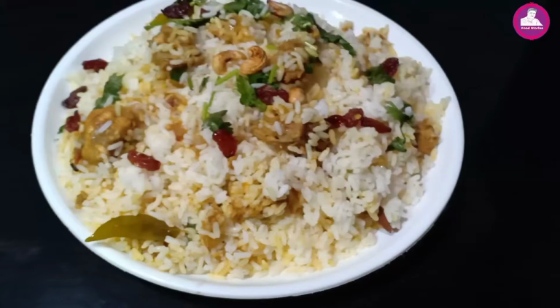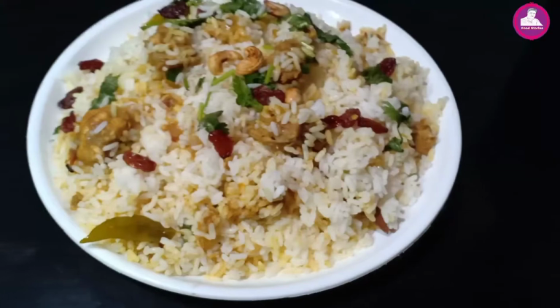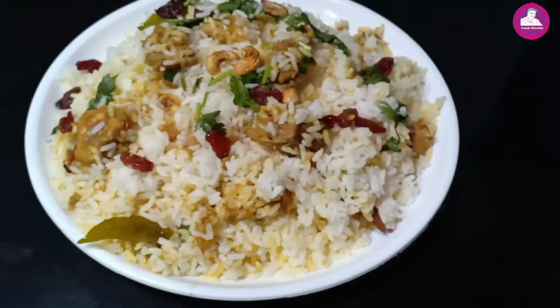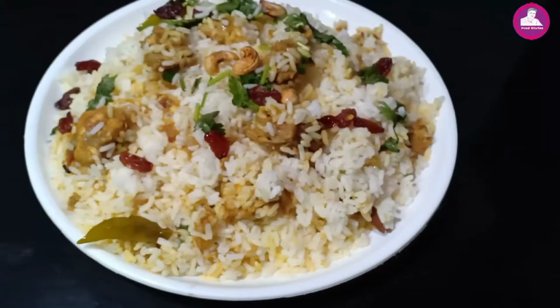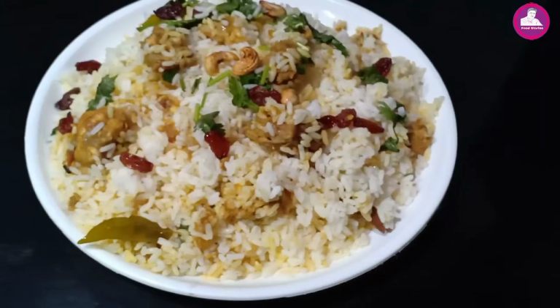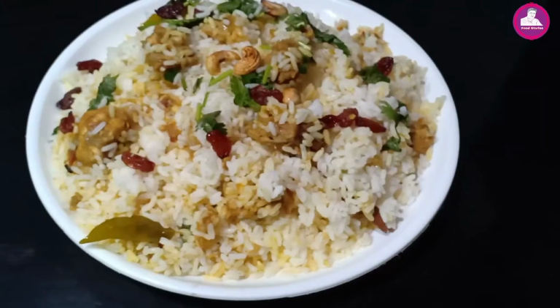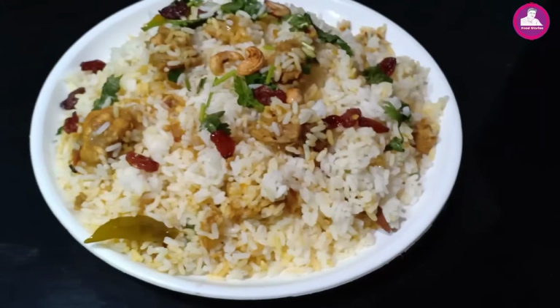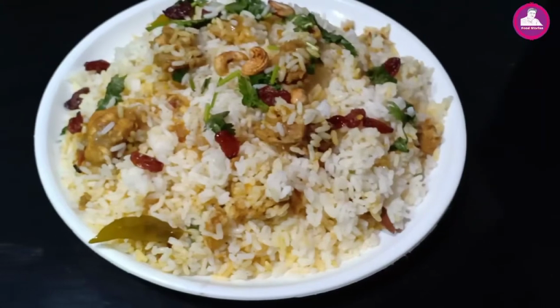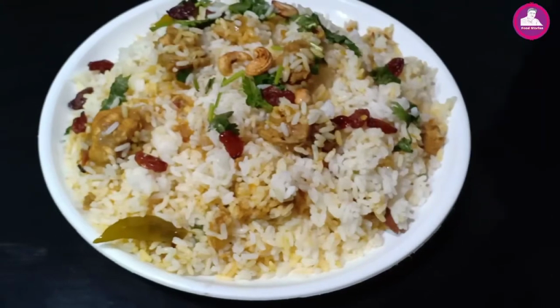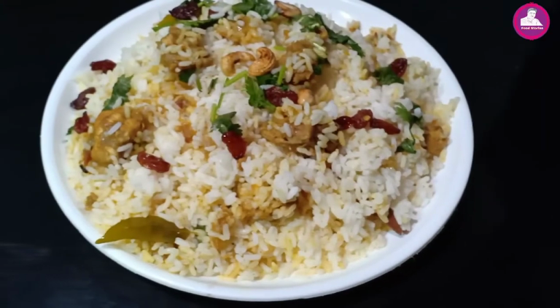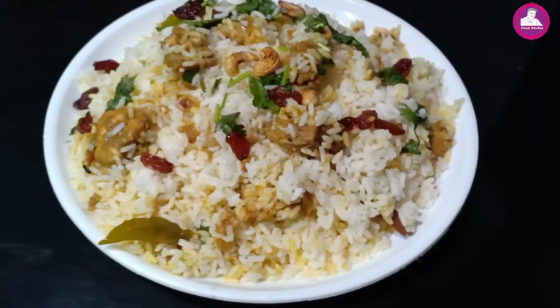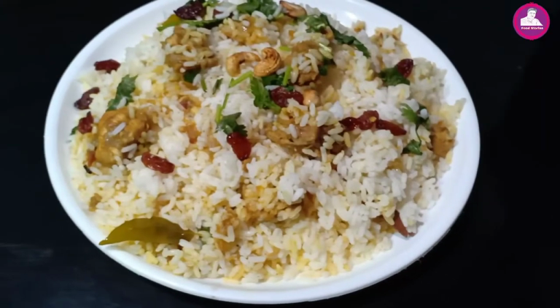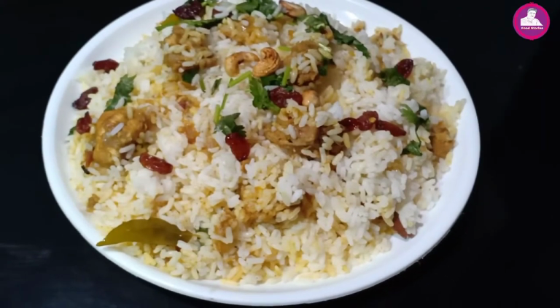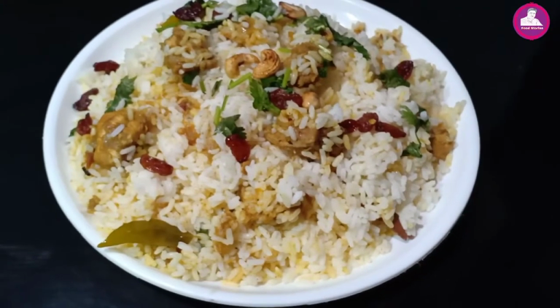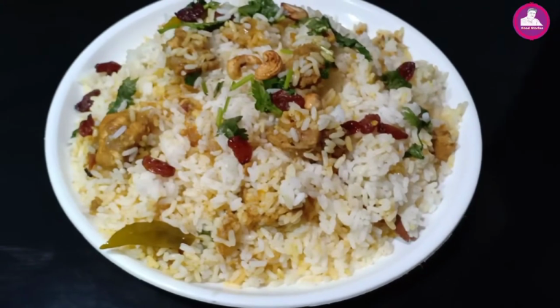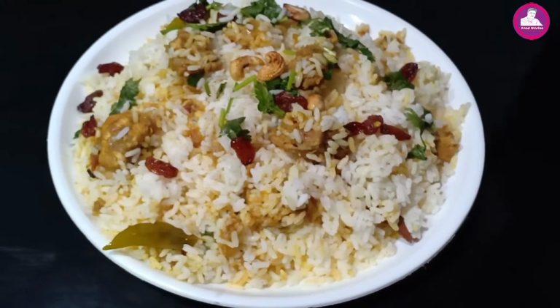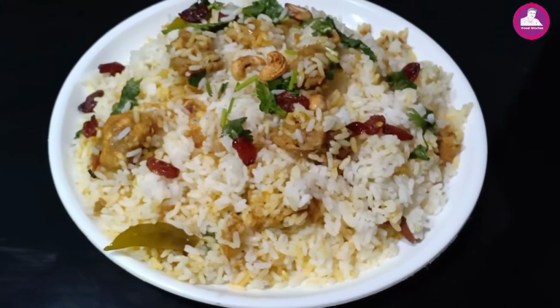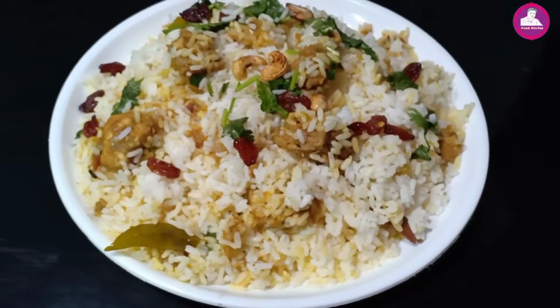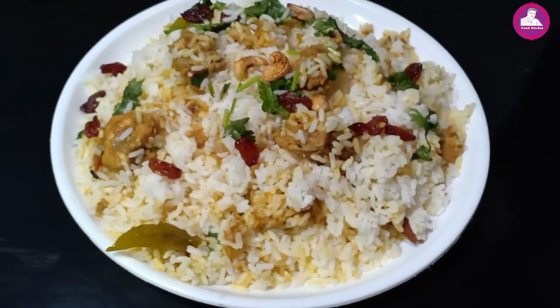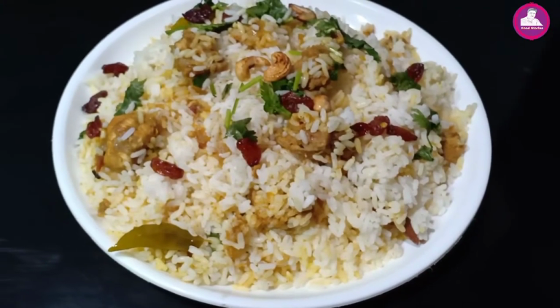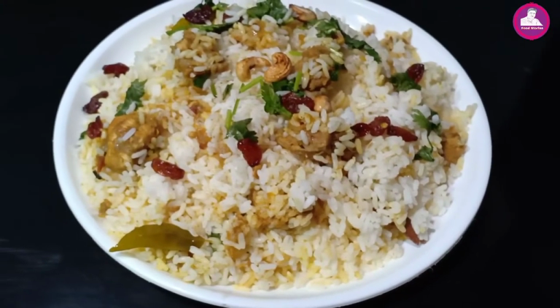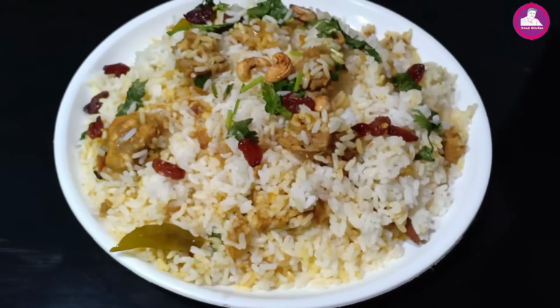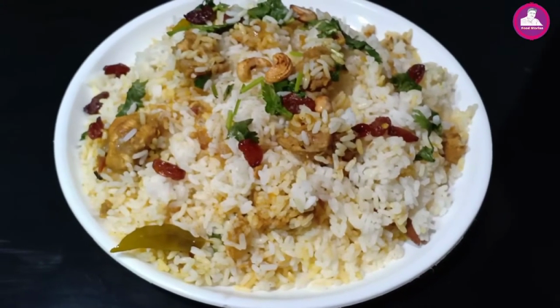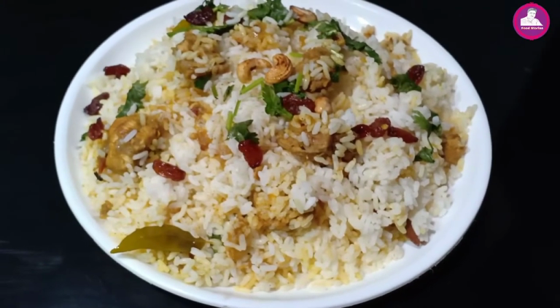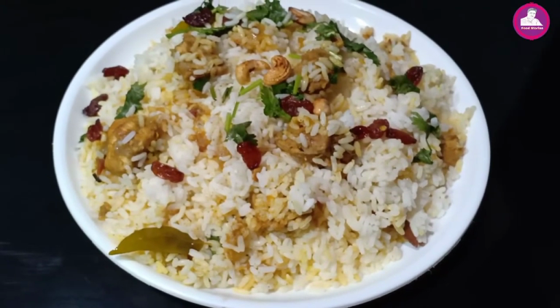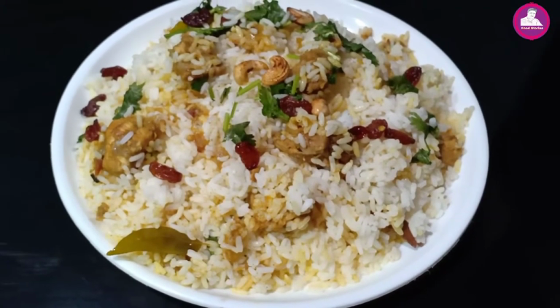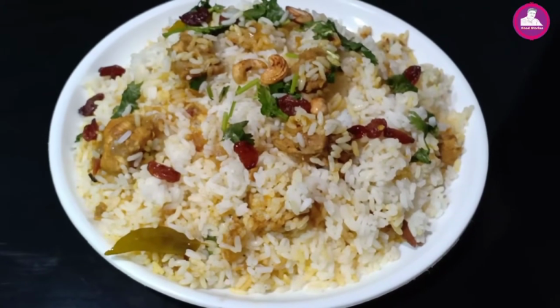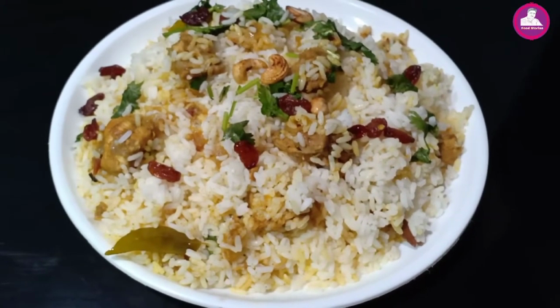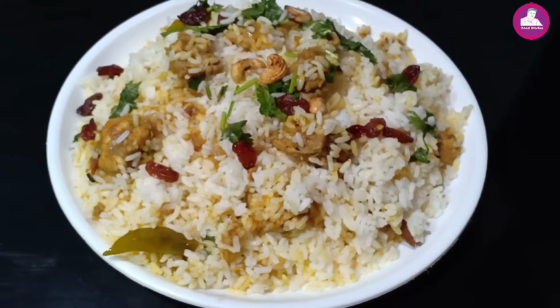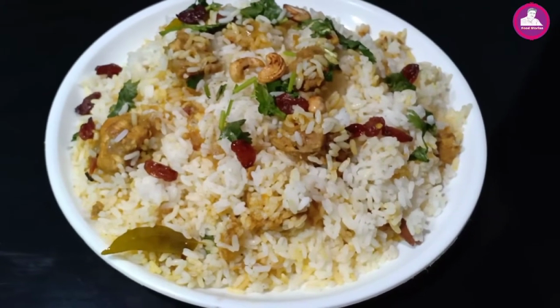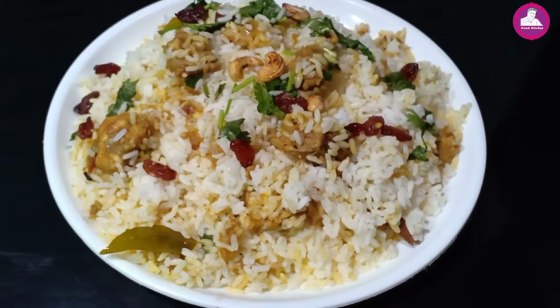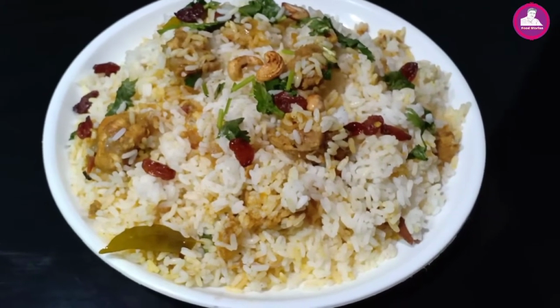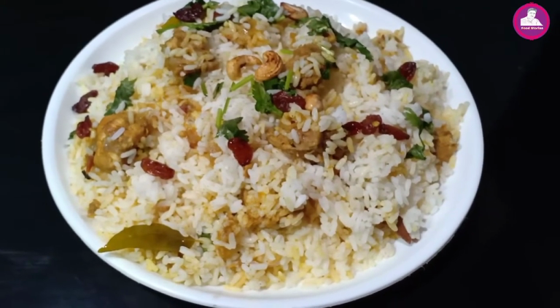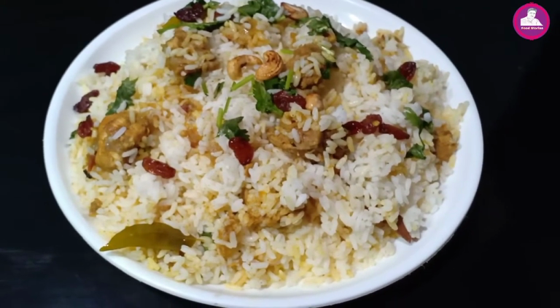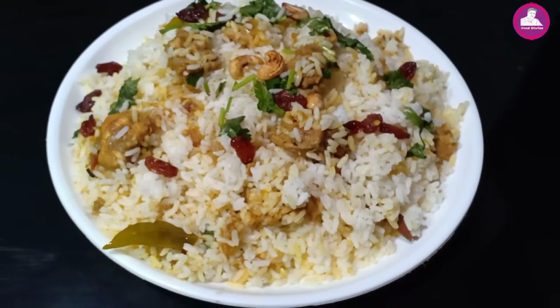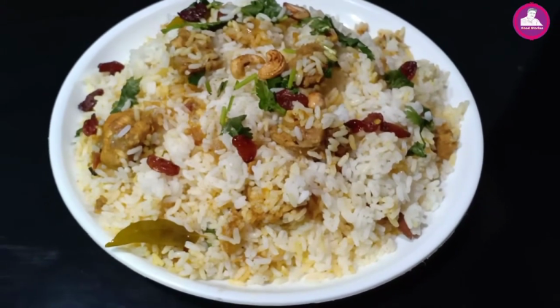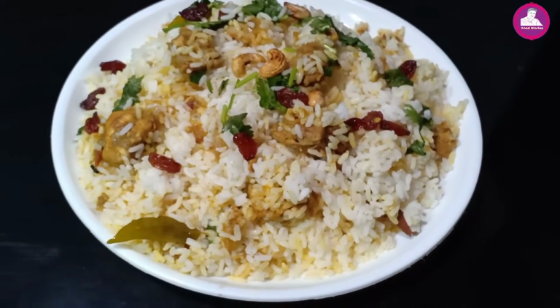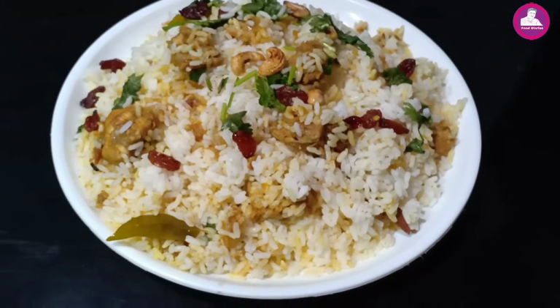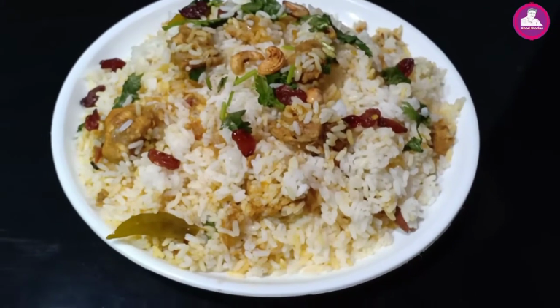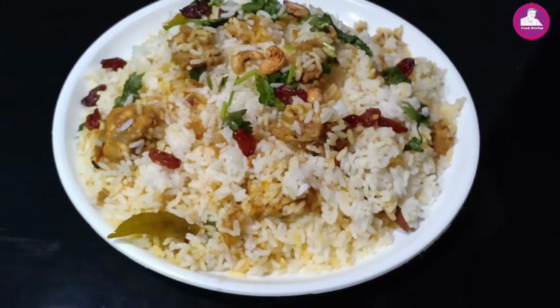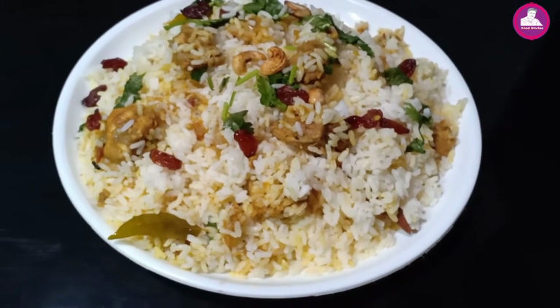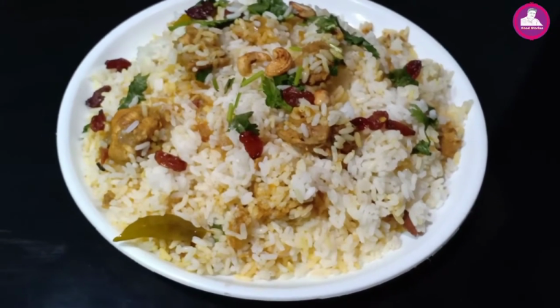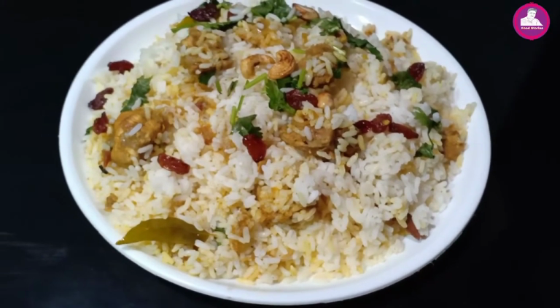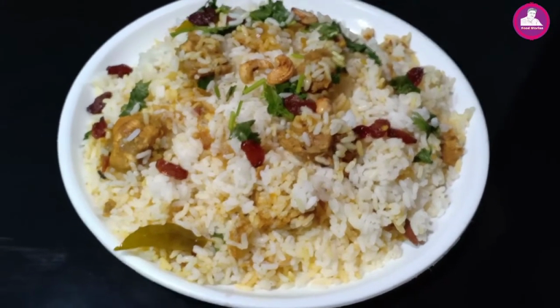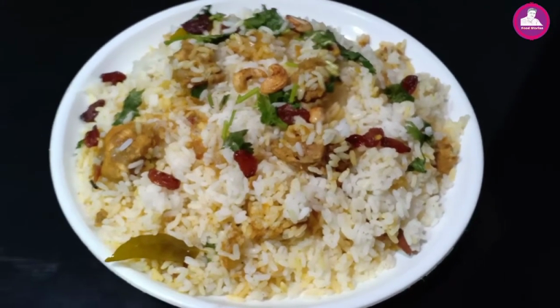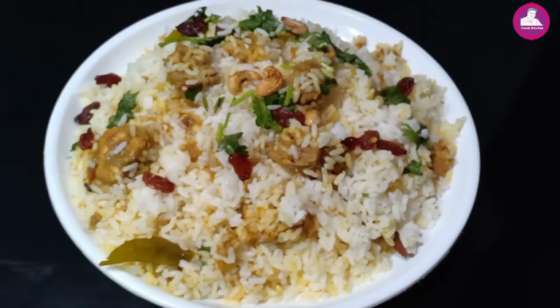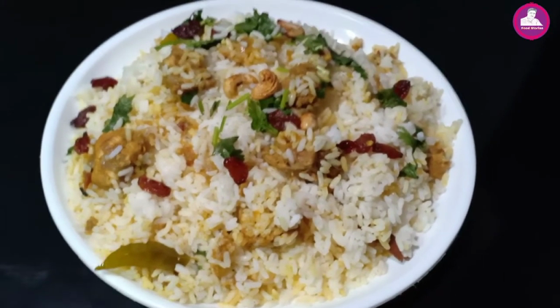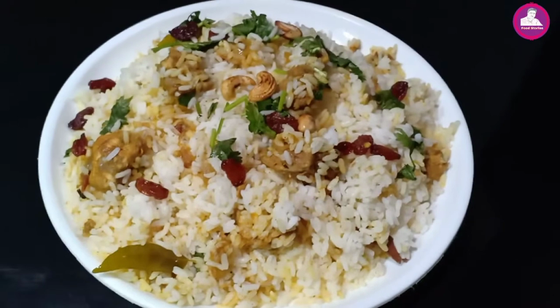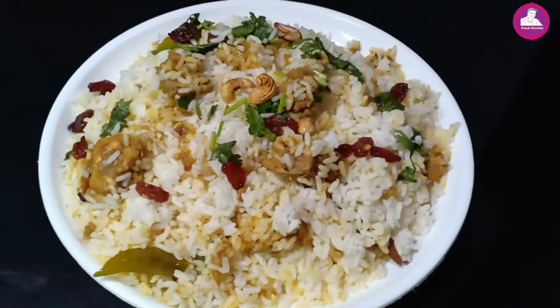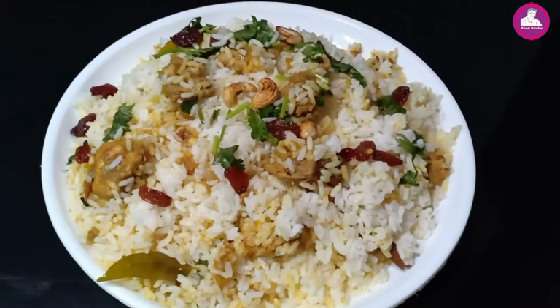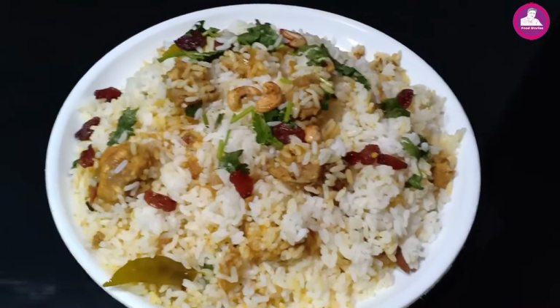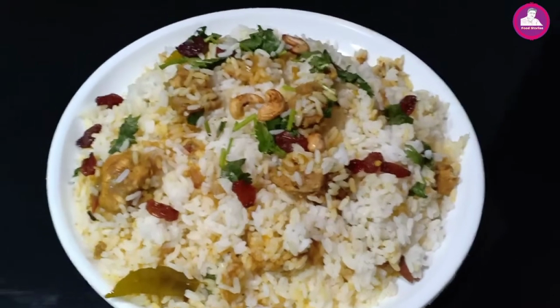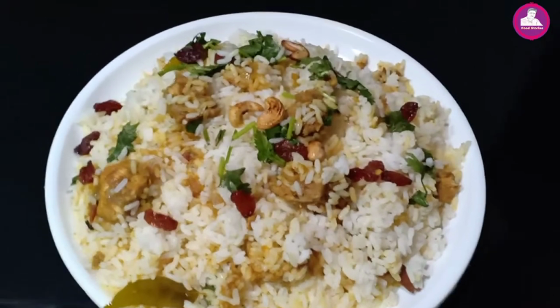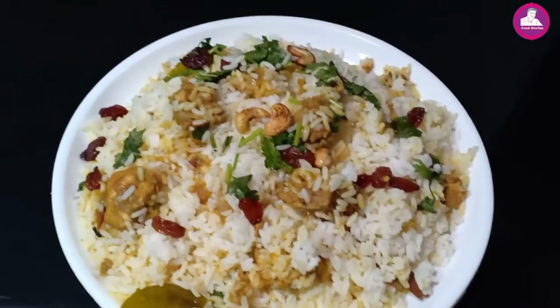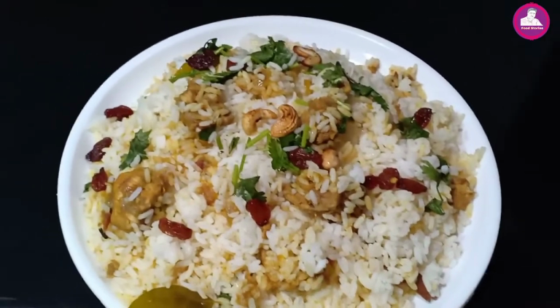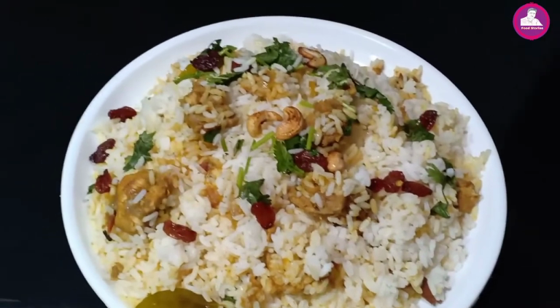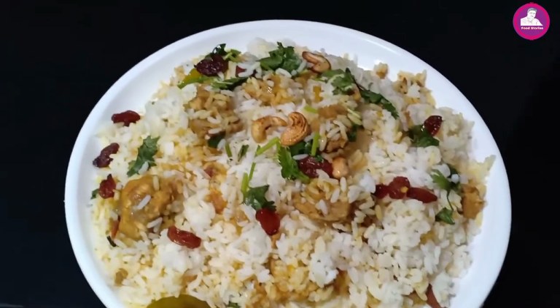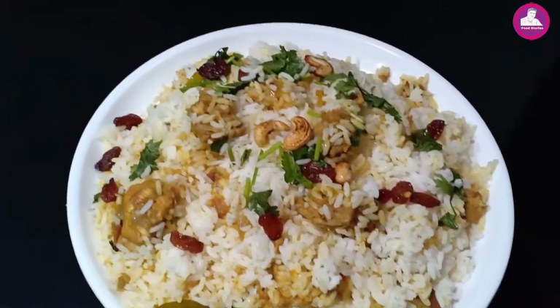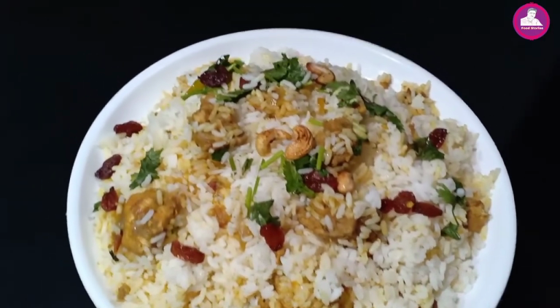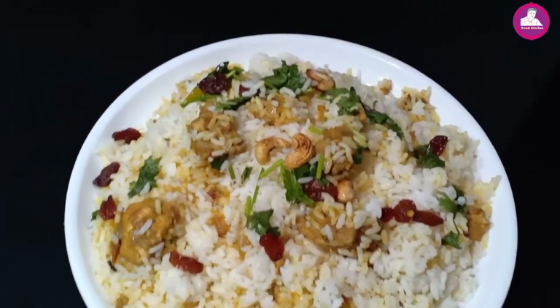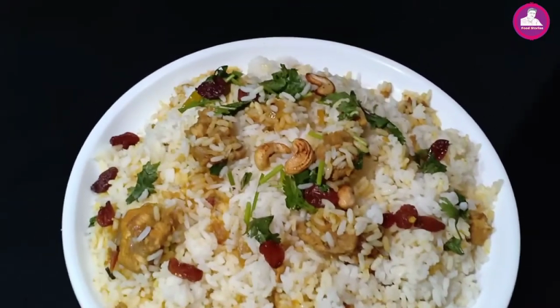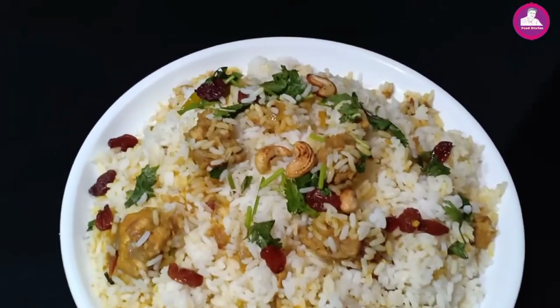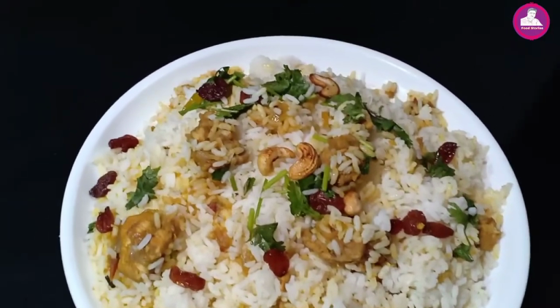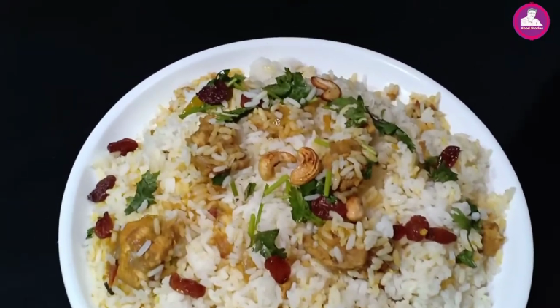Hi friends, welcome to this video. This recipe is called Biryani. This is a rationary recipe.